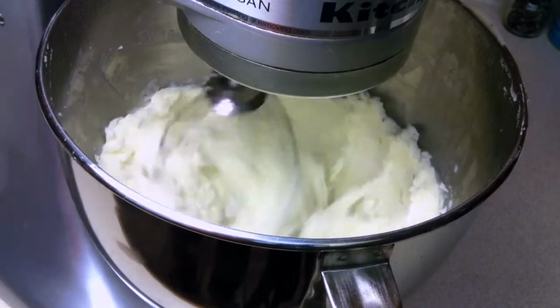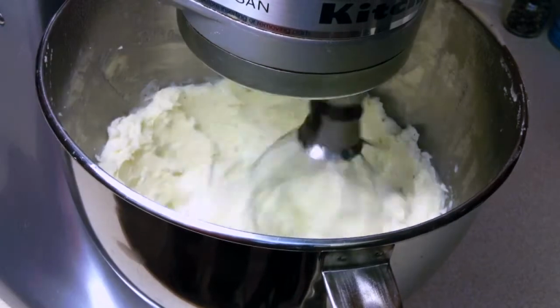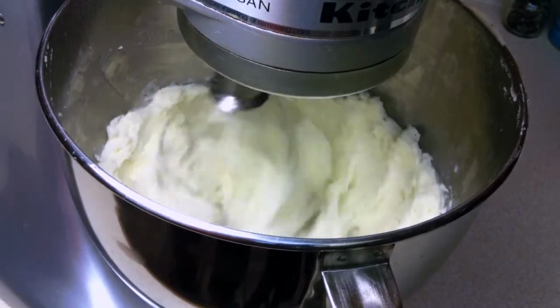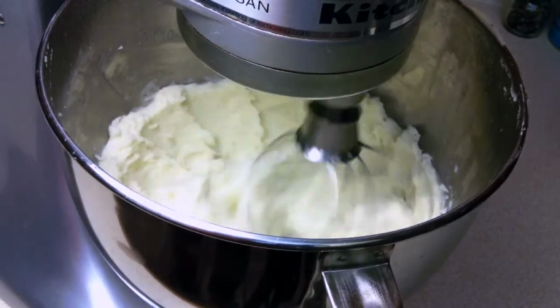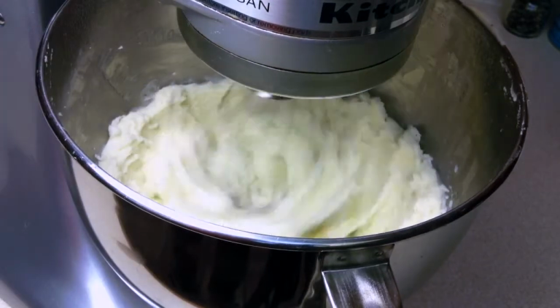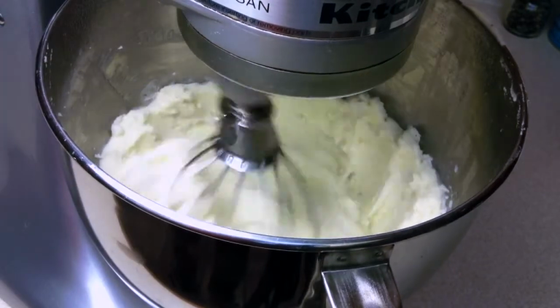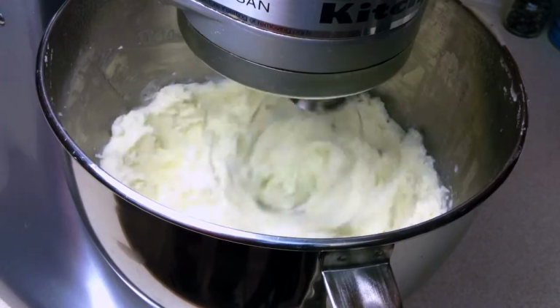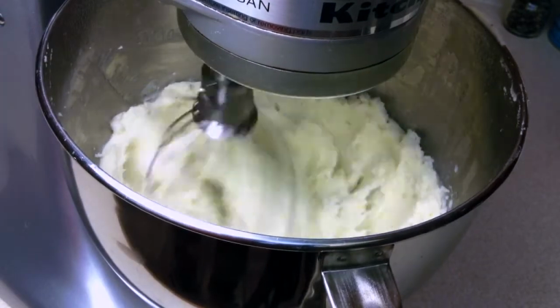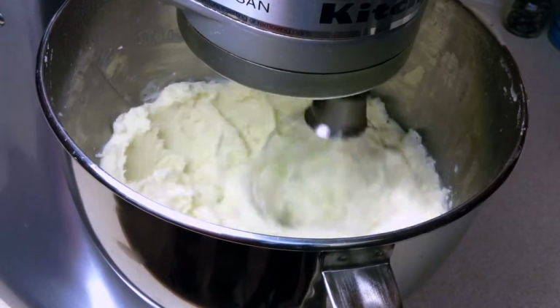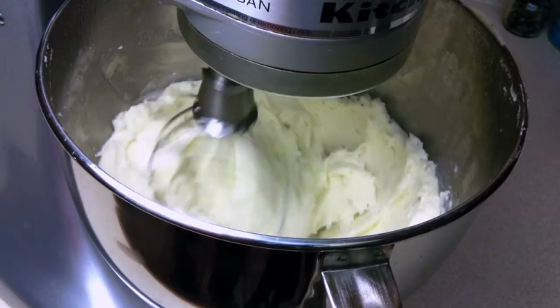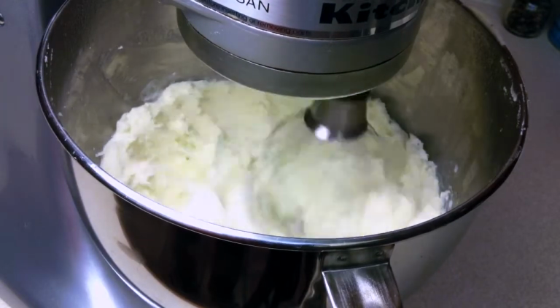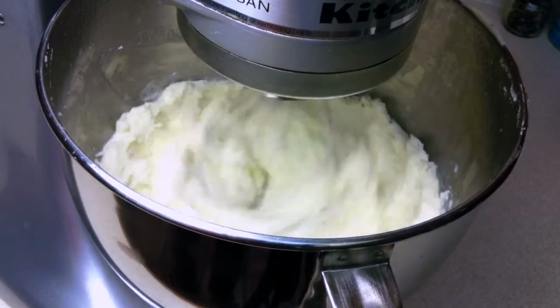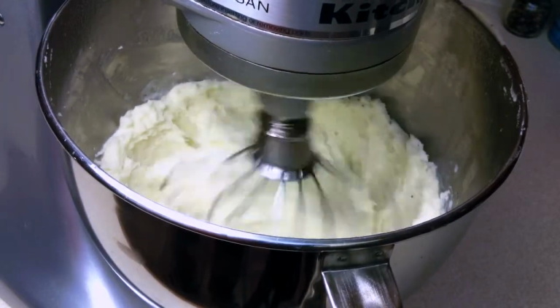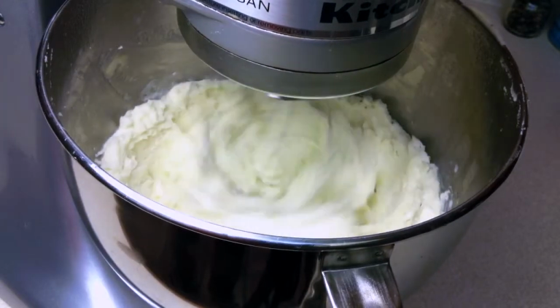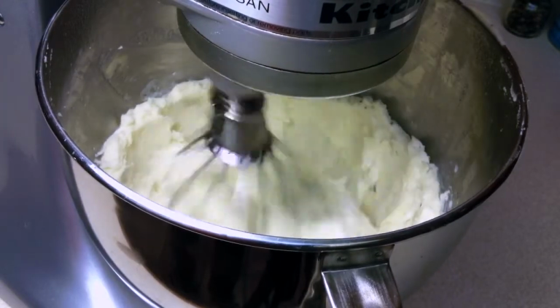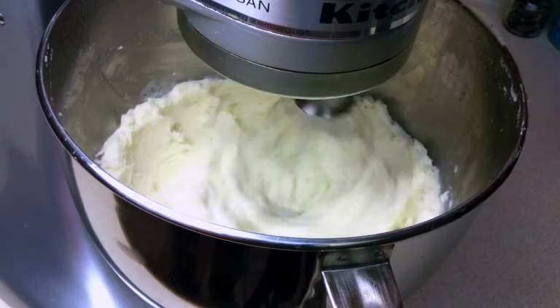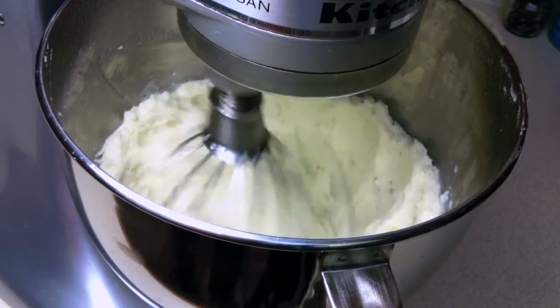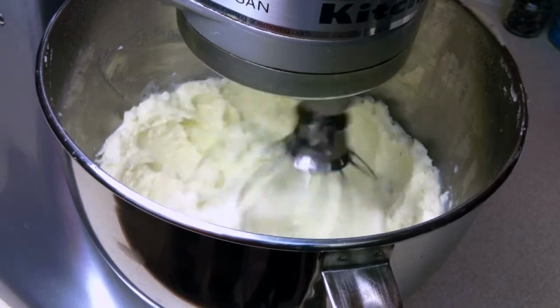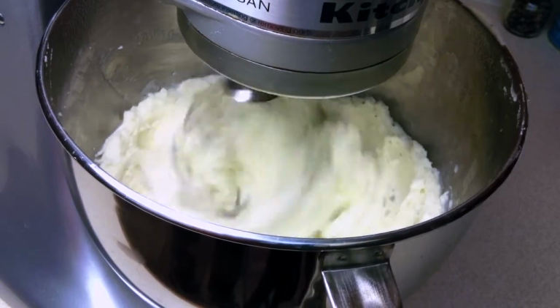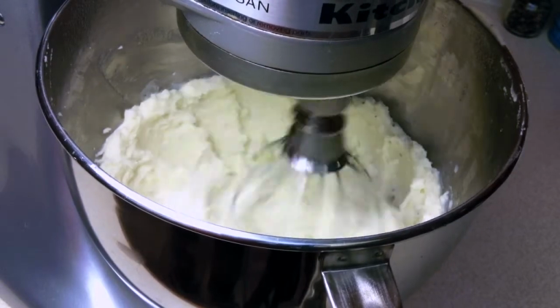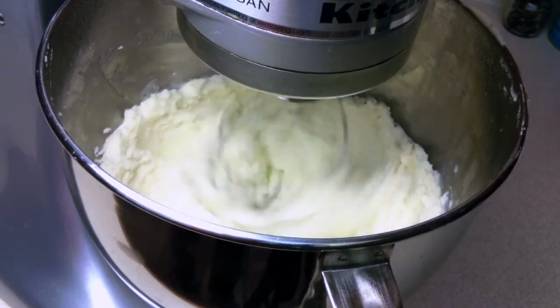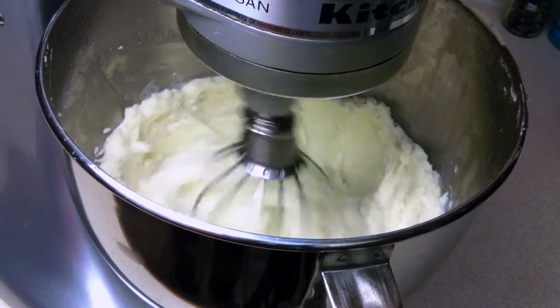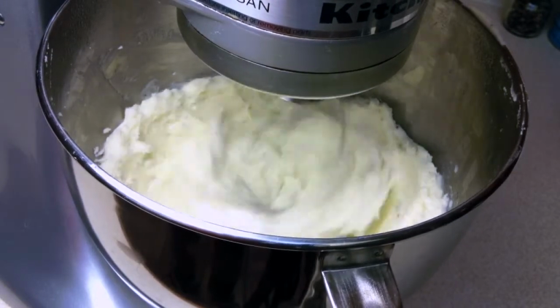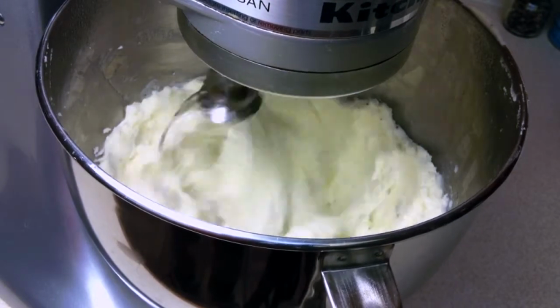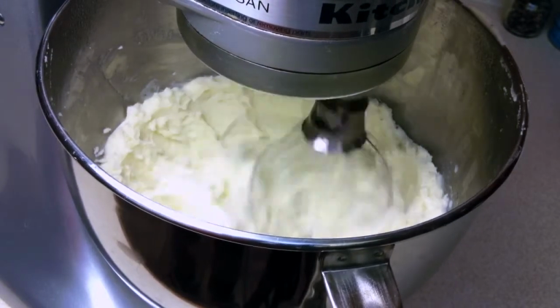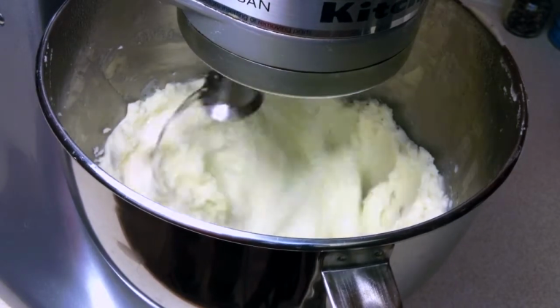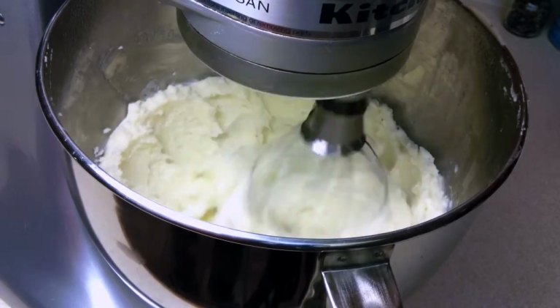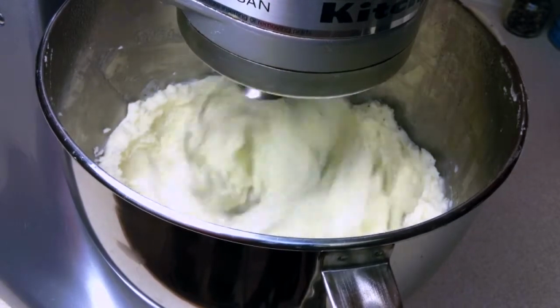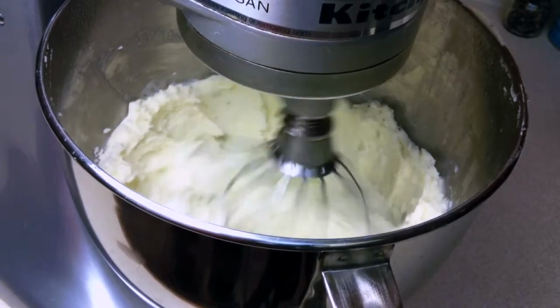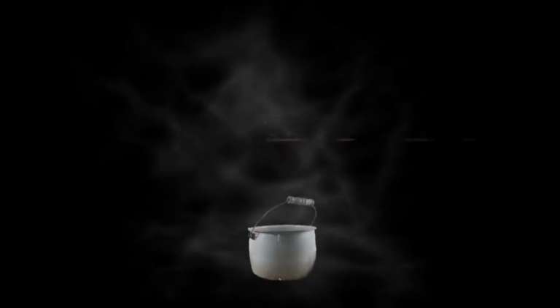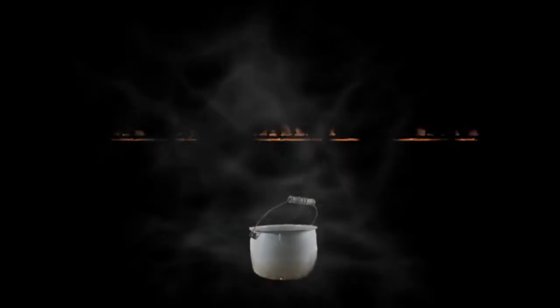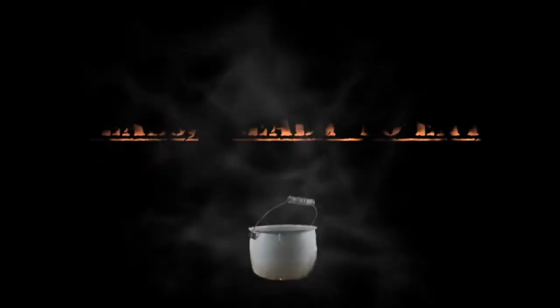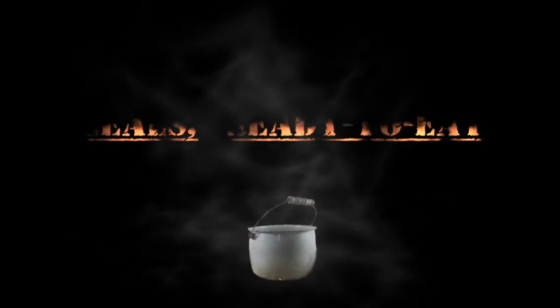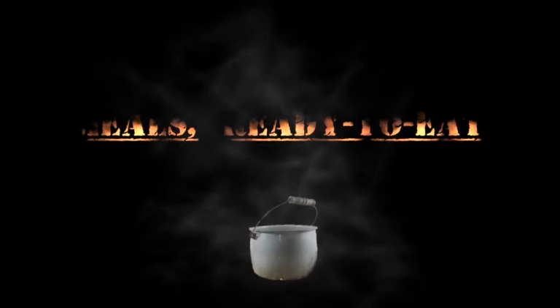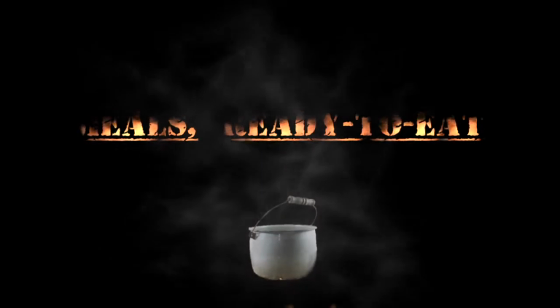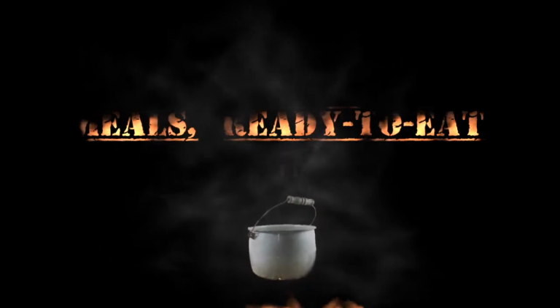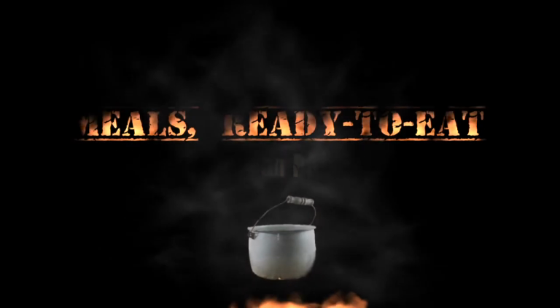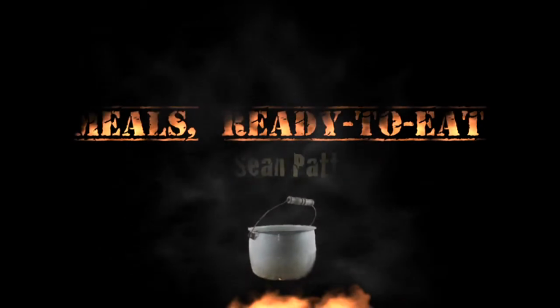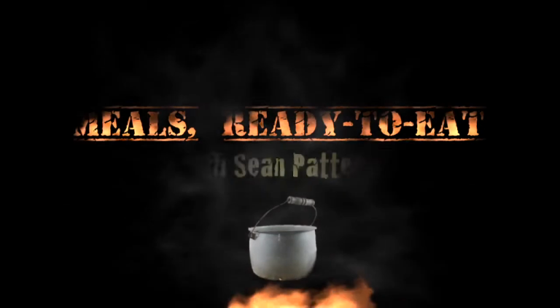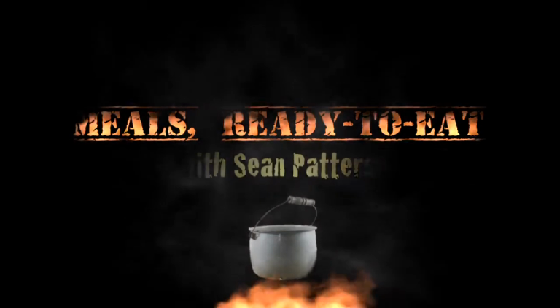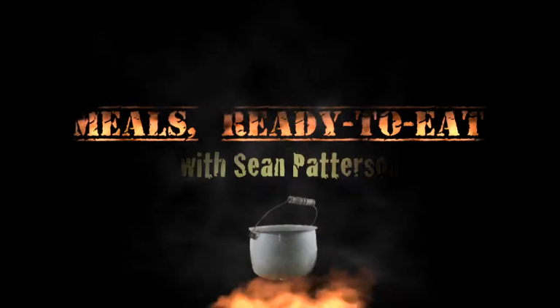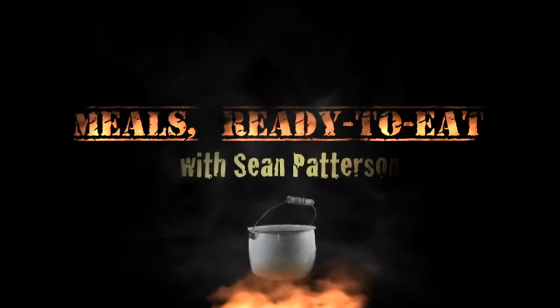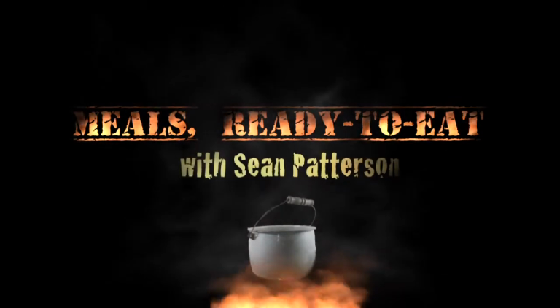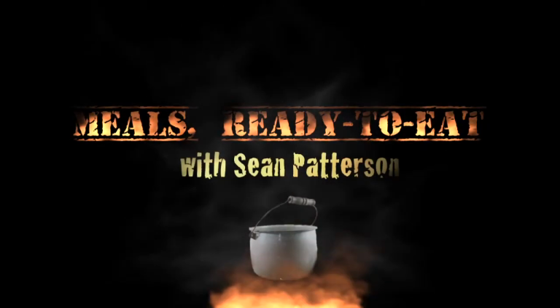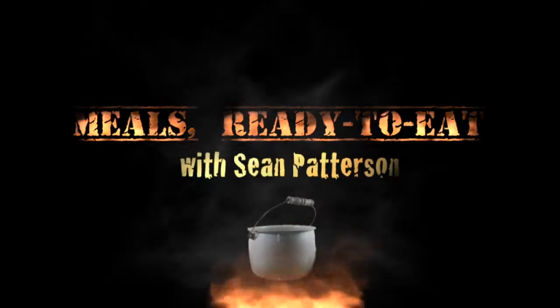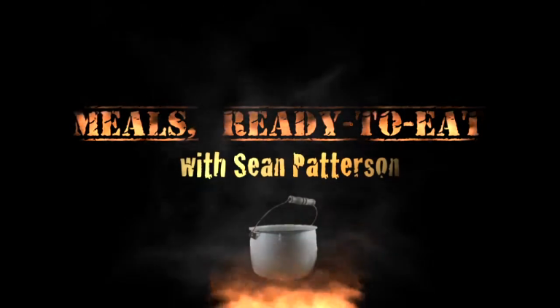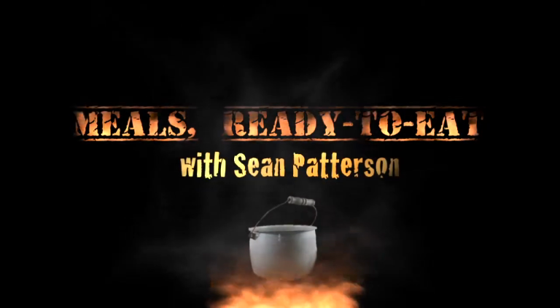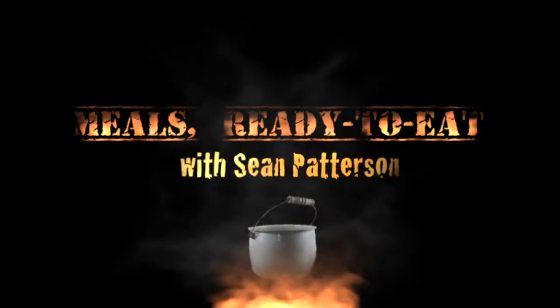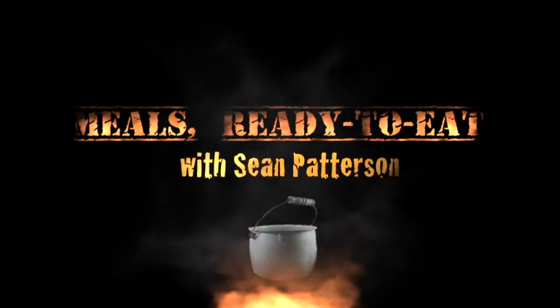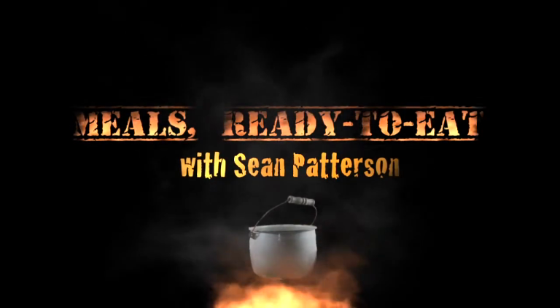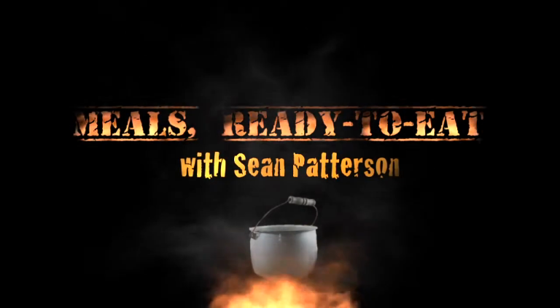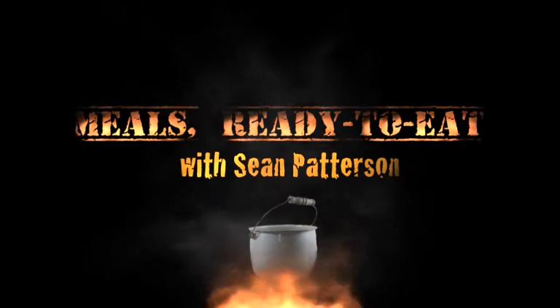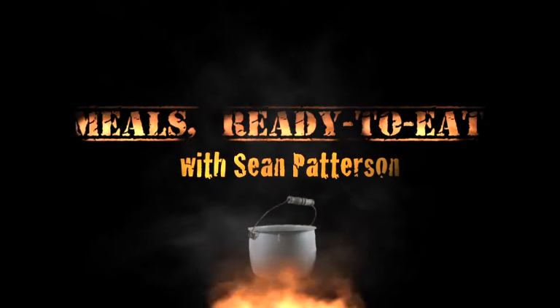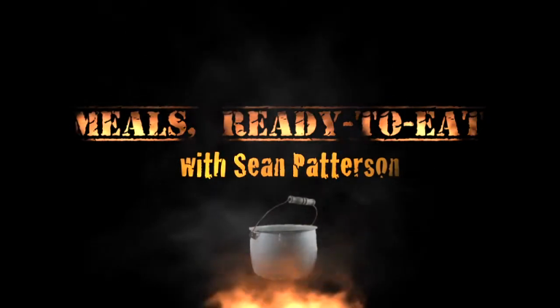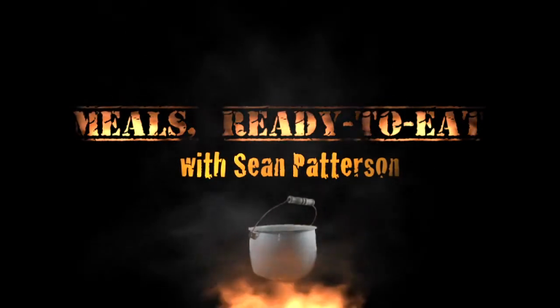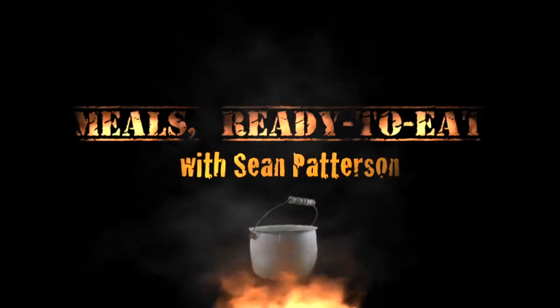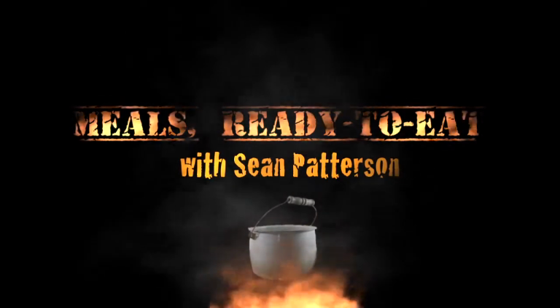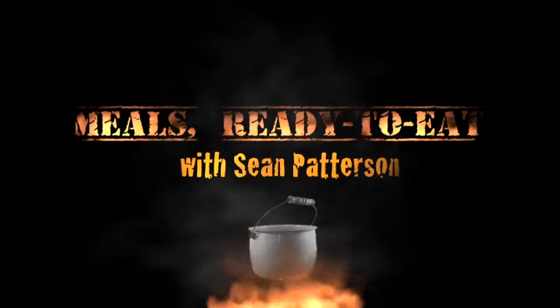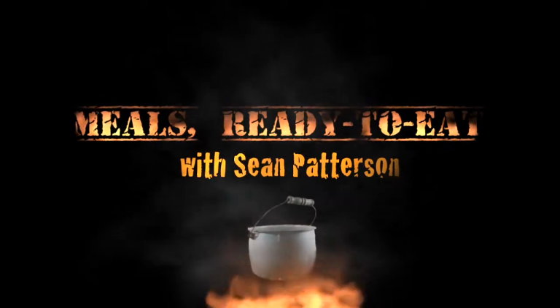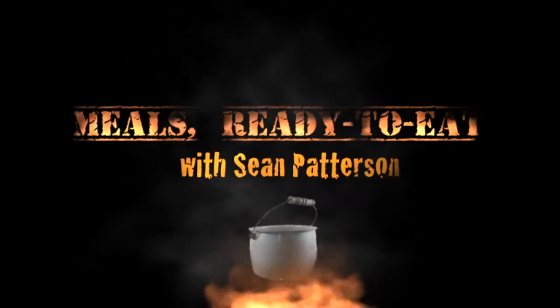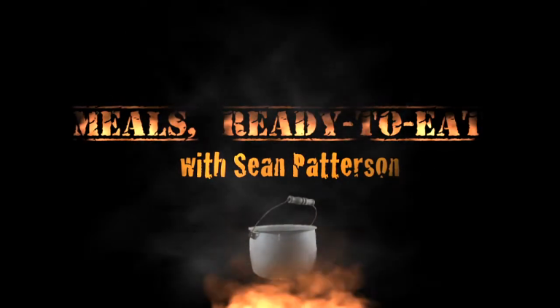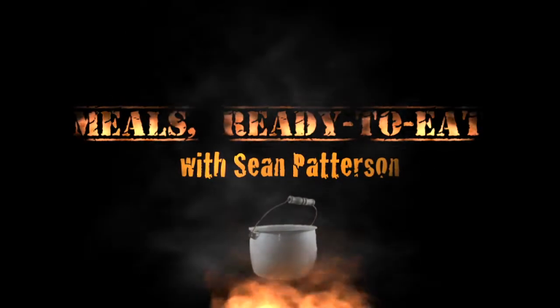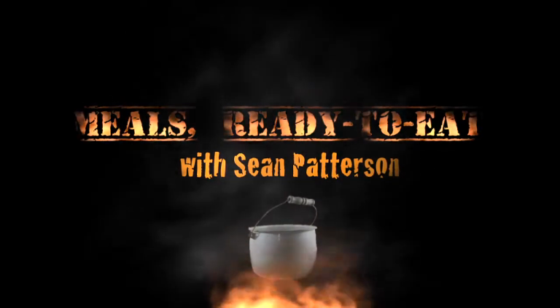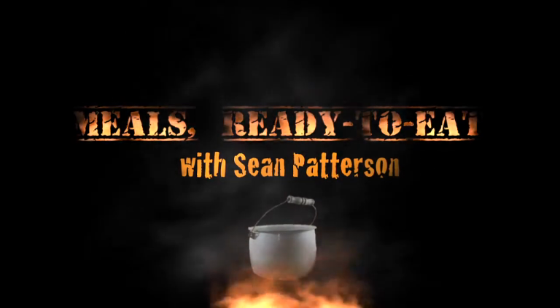Hi. Welcome to Meals Ready to Eat. I'm your host, Sean Patterson, and today we're going to be doing a very quick recipe for mashed potatoes.